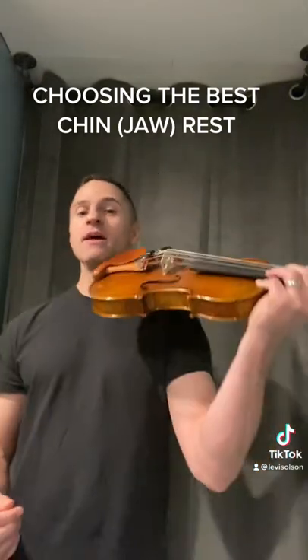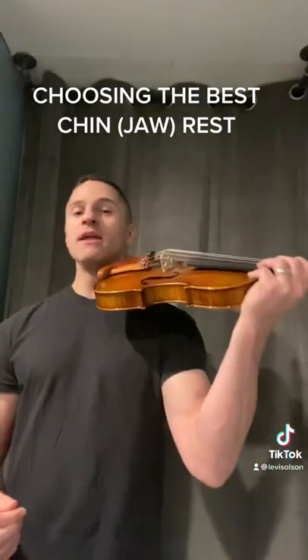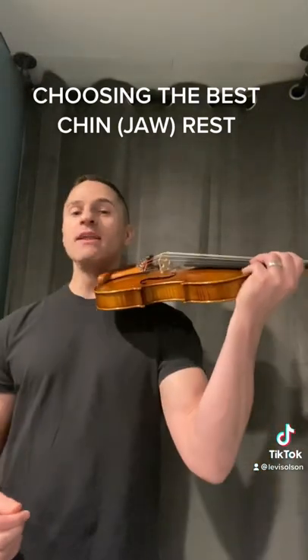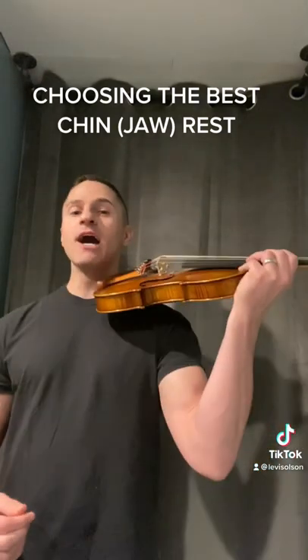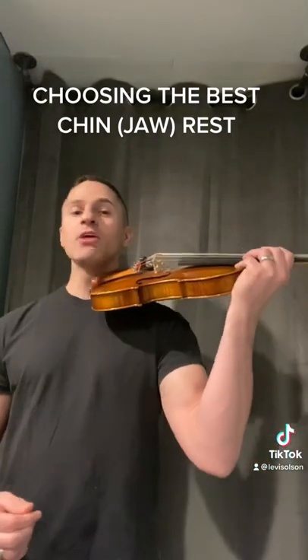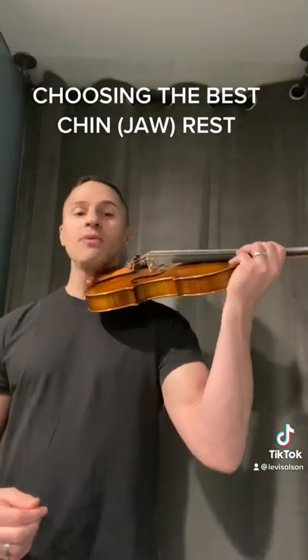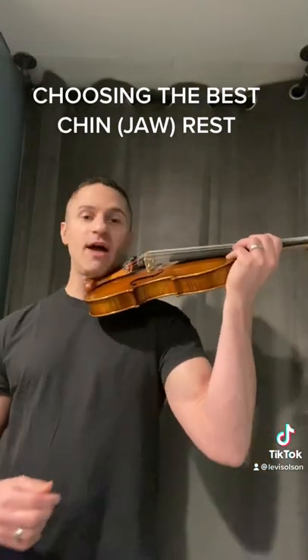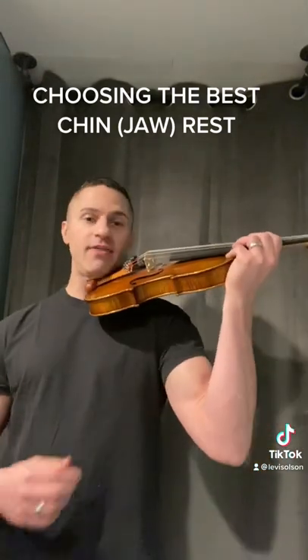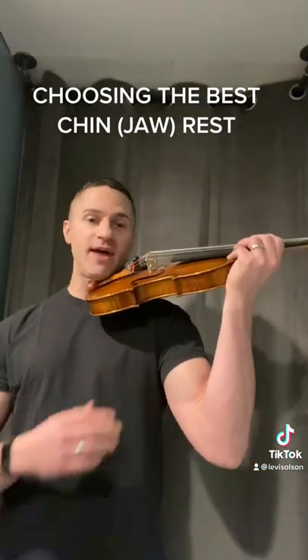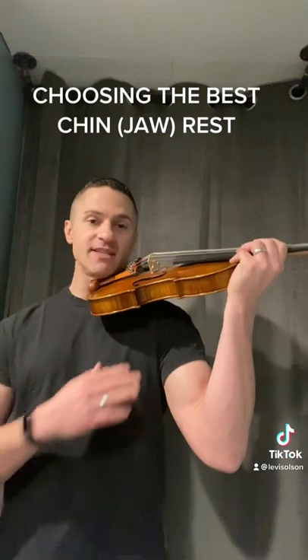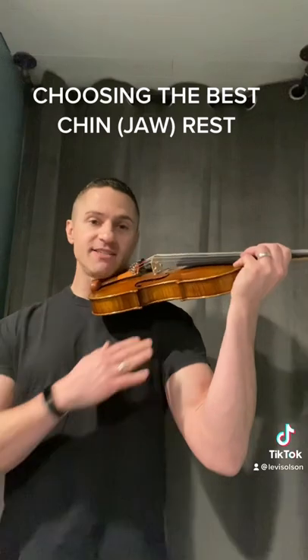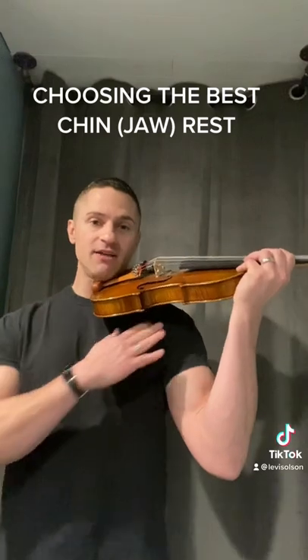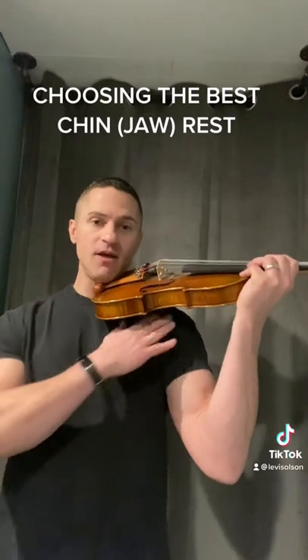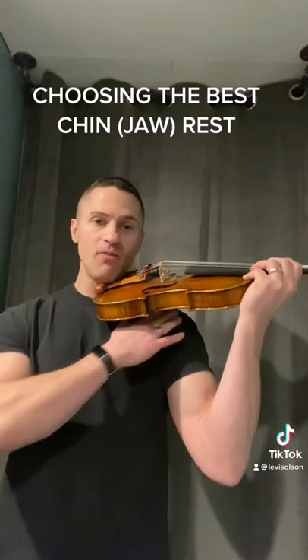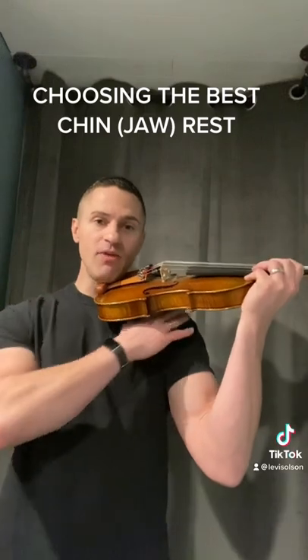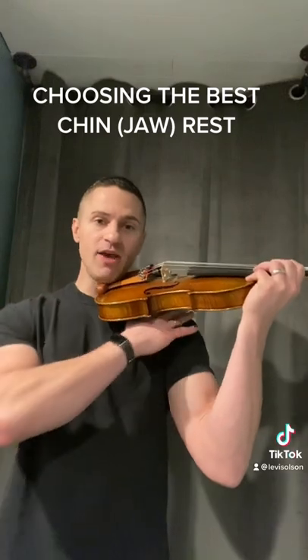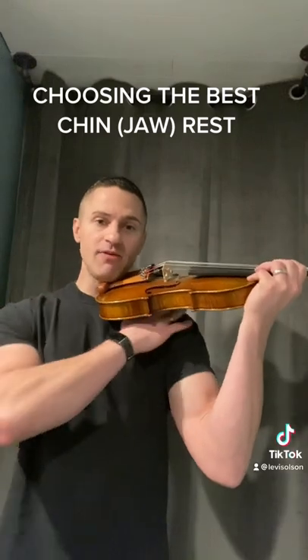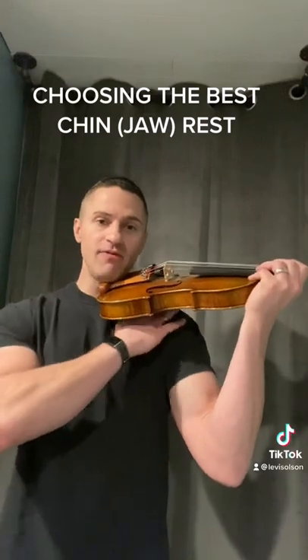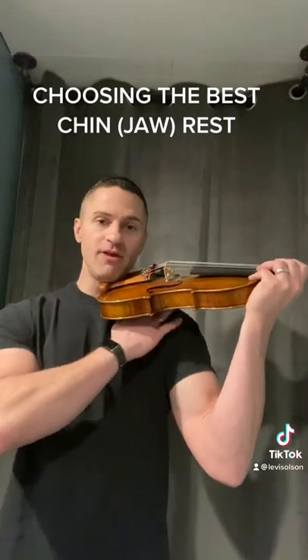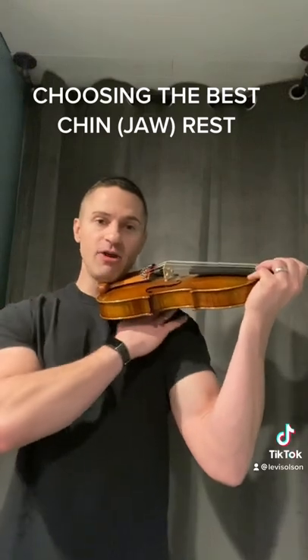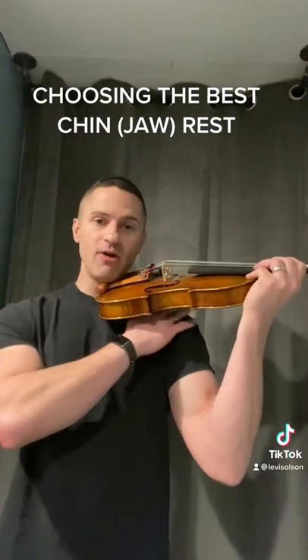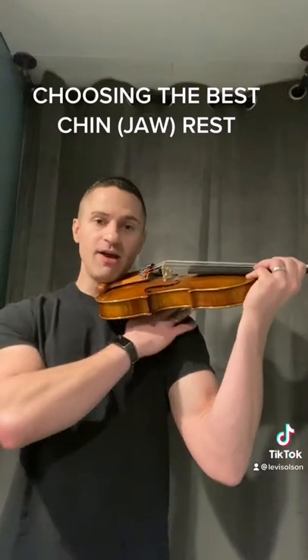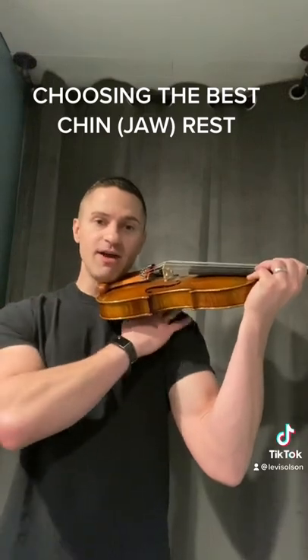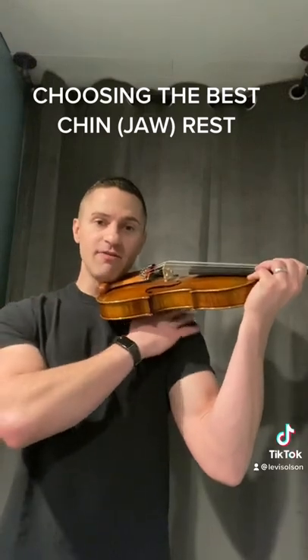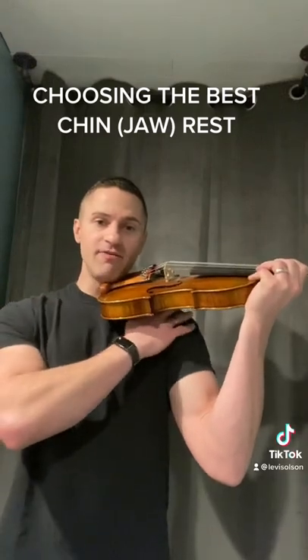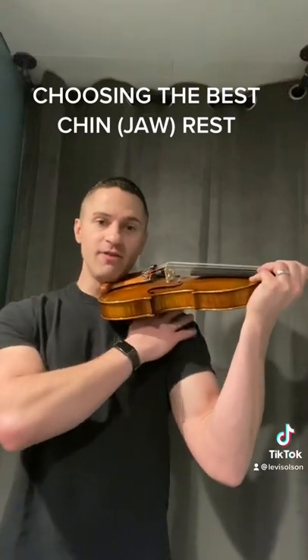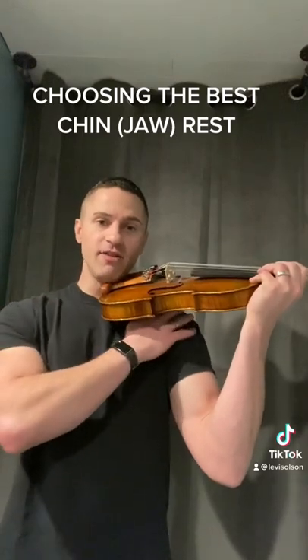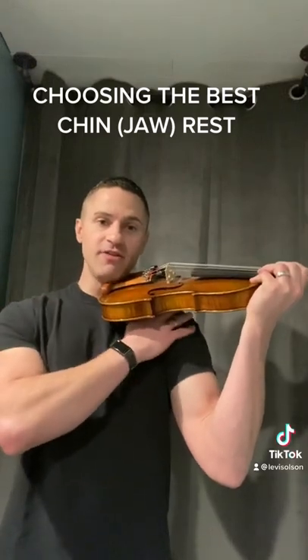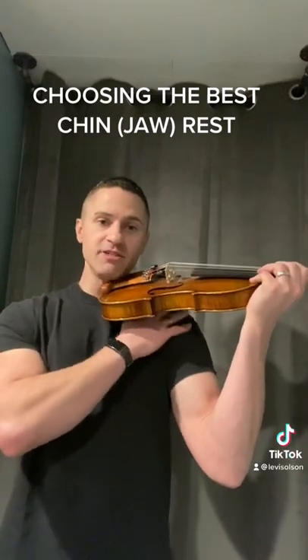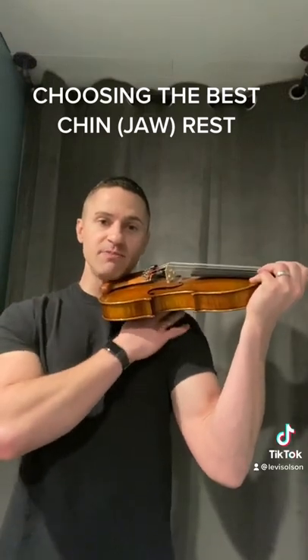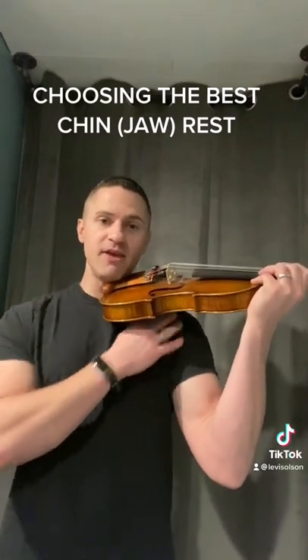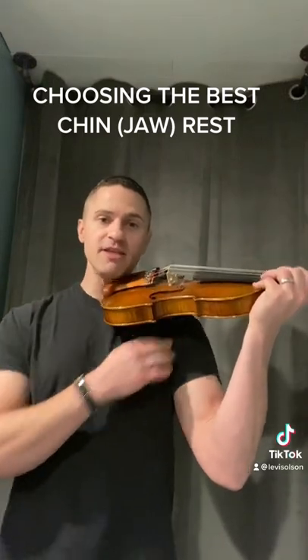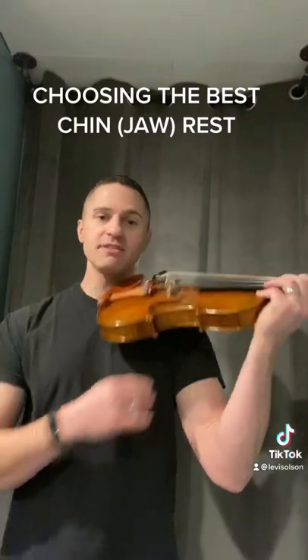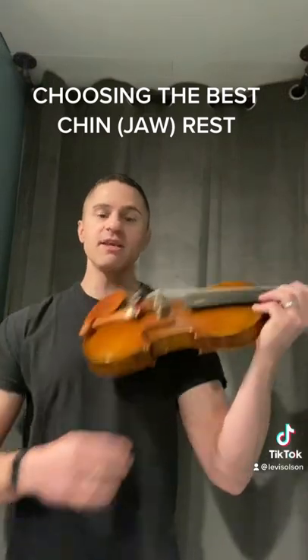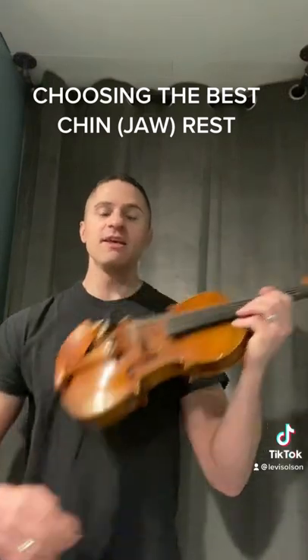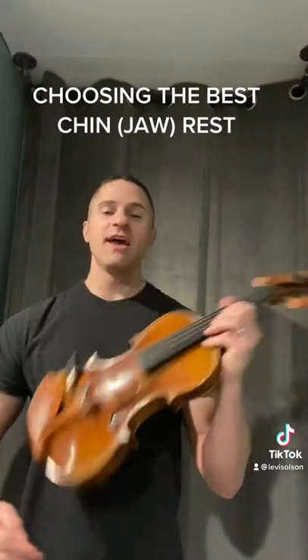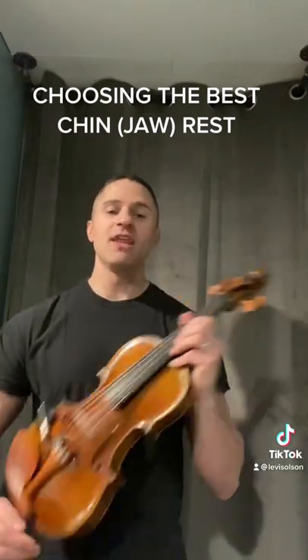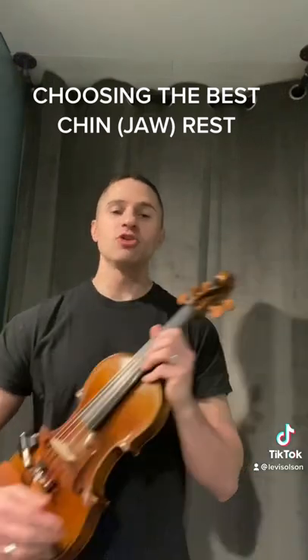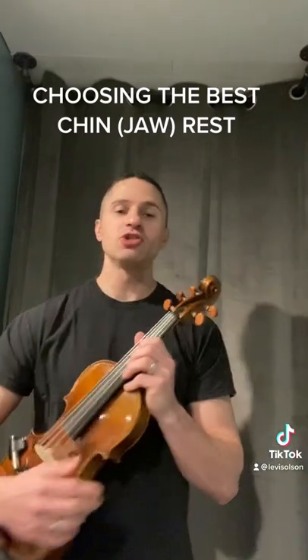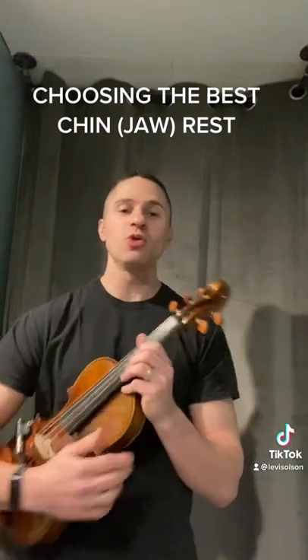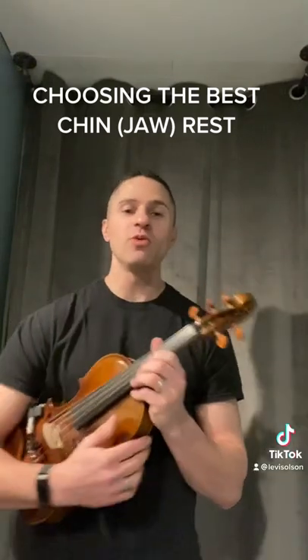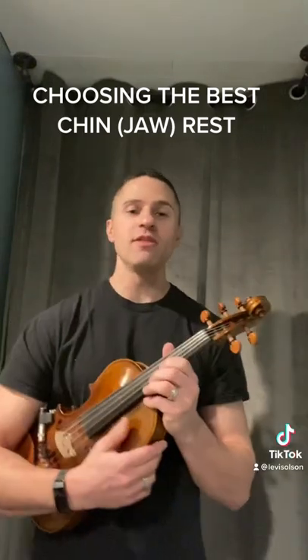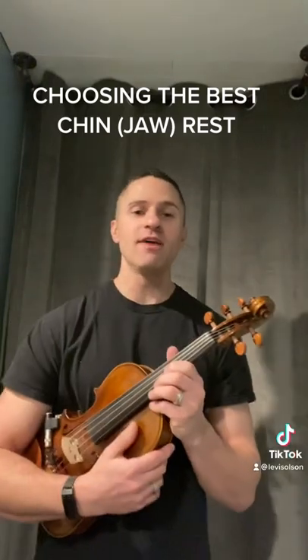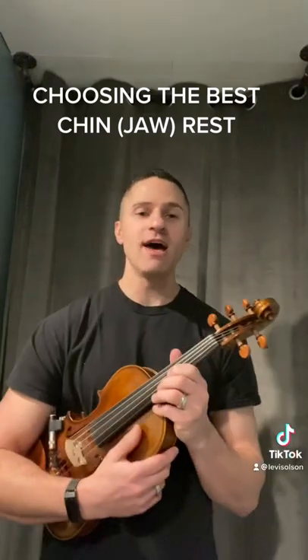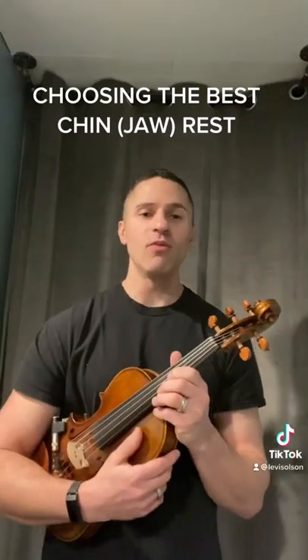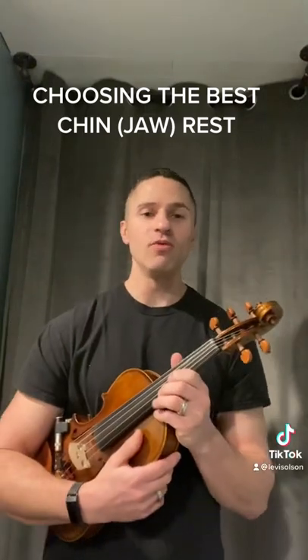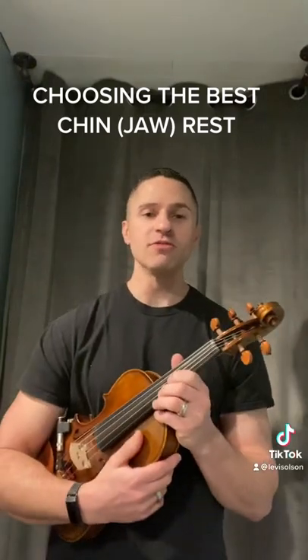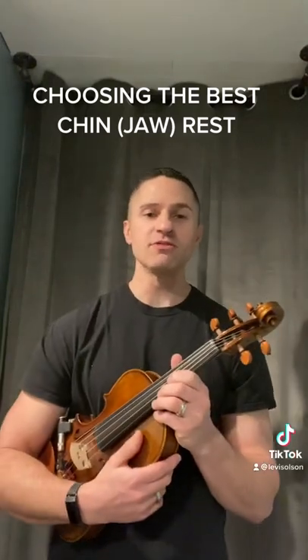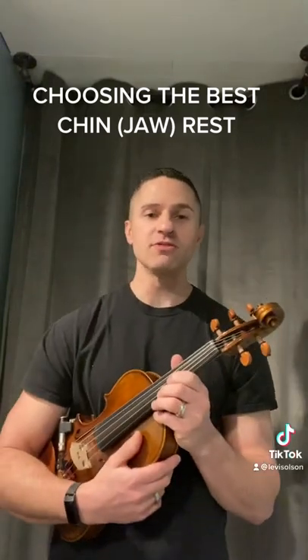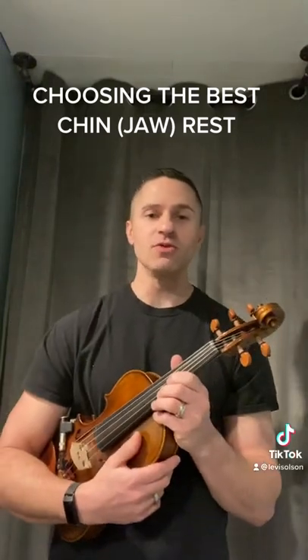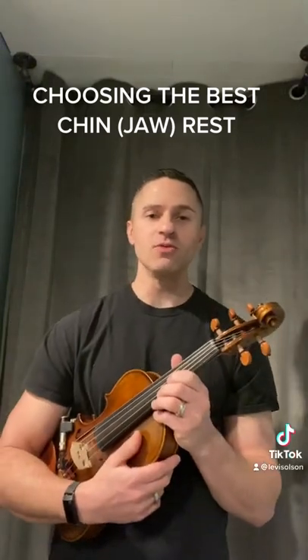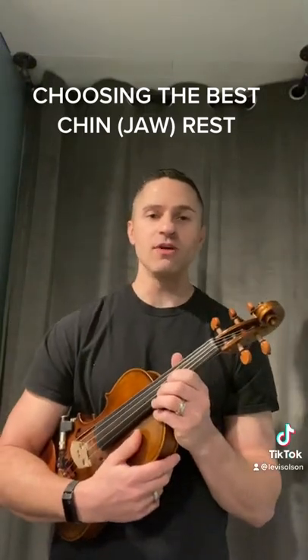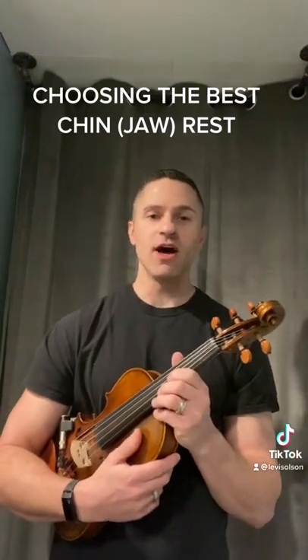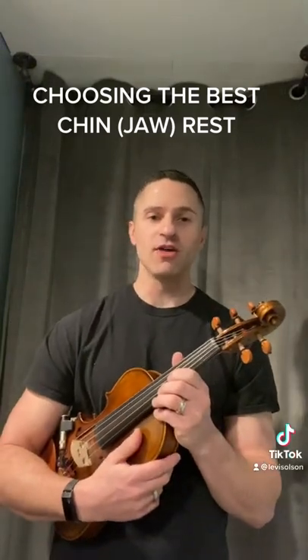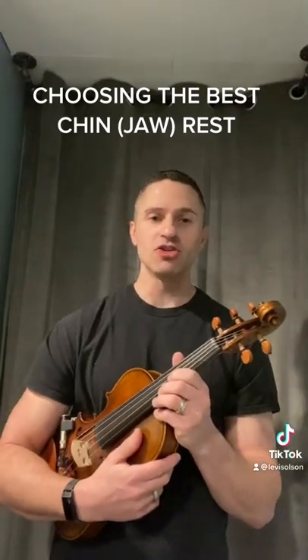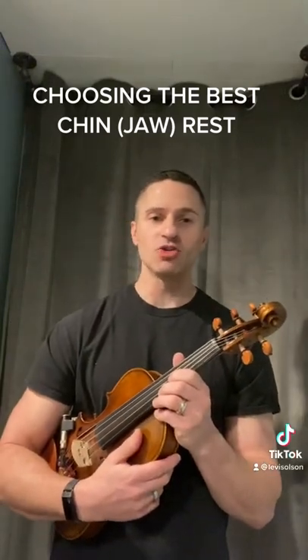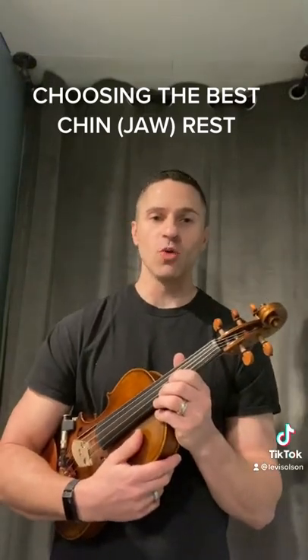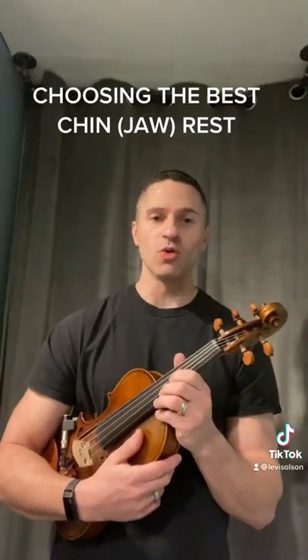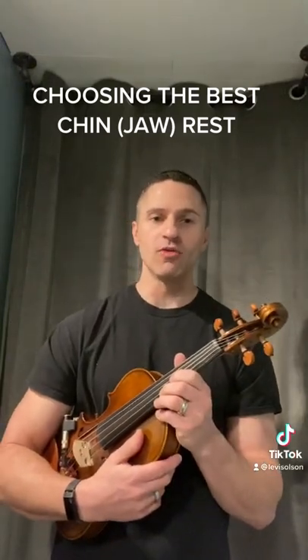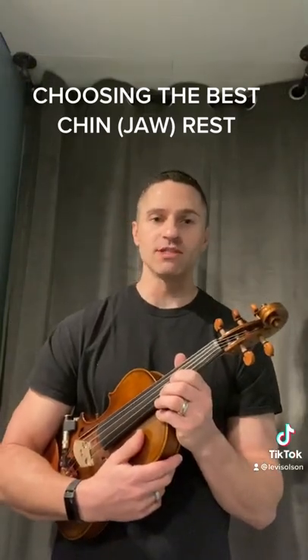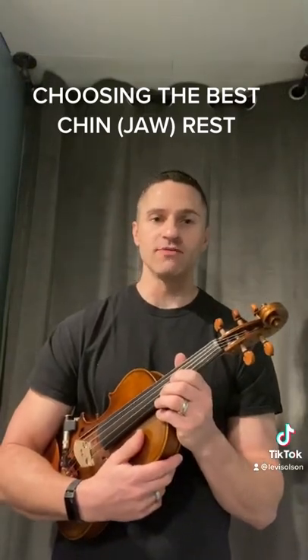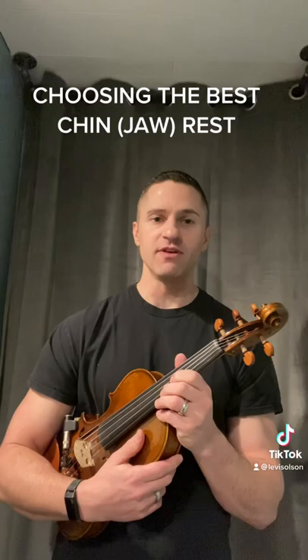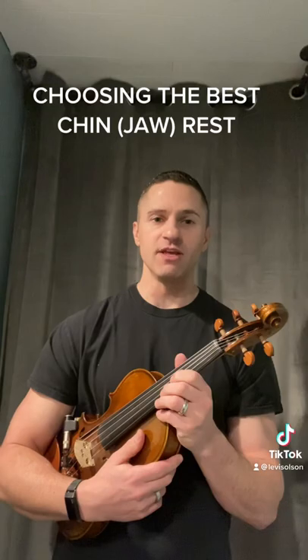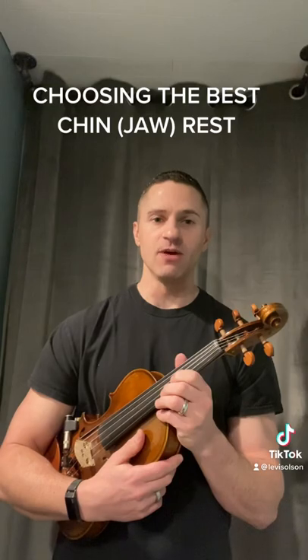Now that we've got that set up, we've got to figure out how to fill in this space, and I'll show you that real soon in a shoulder rest video.